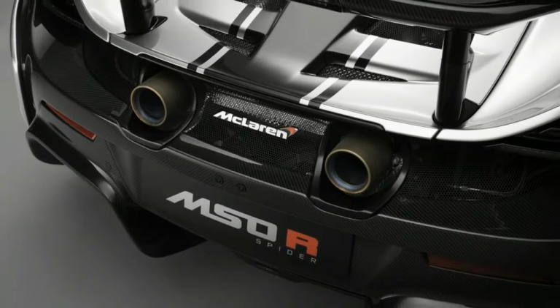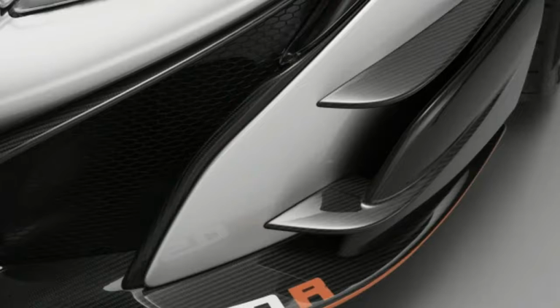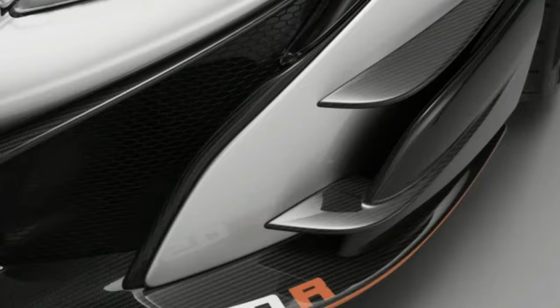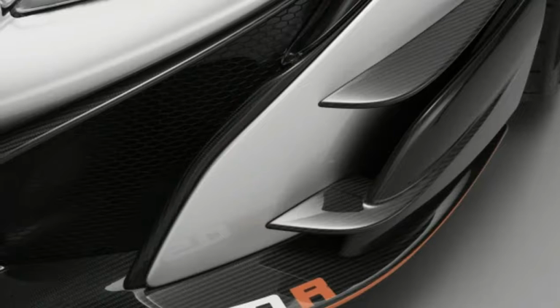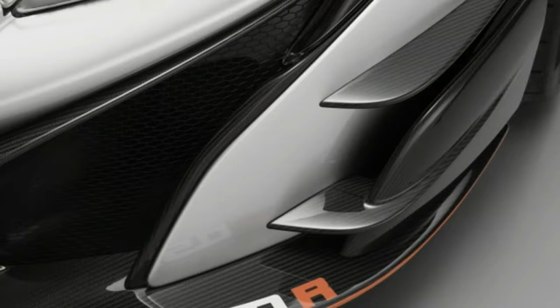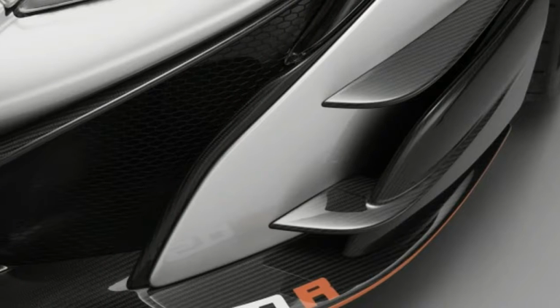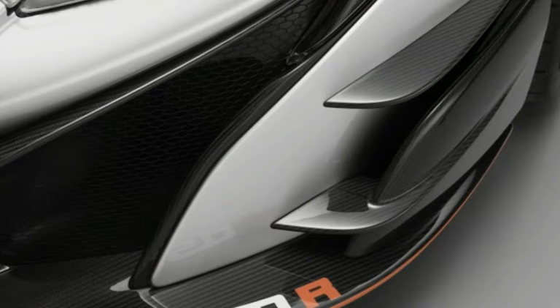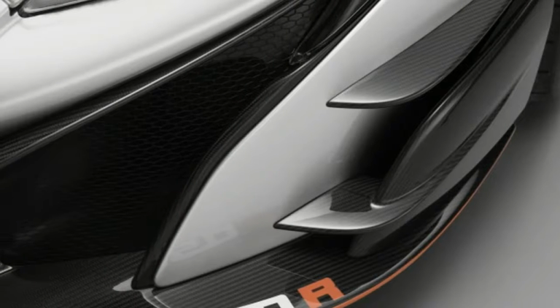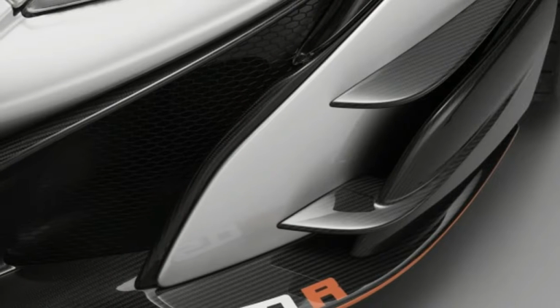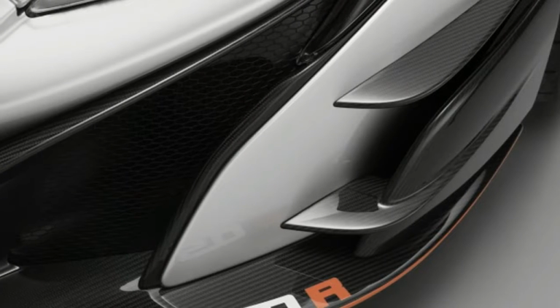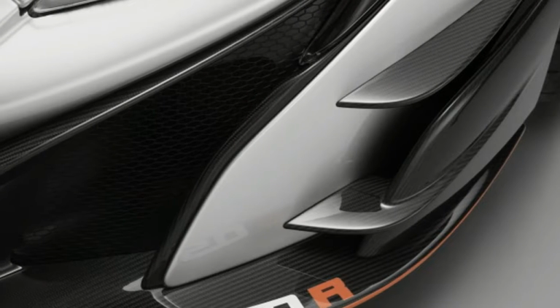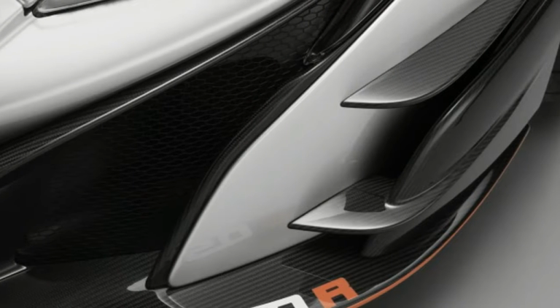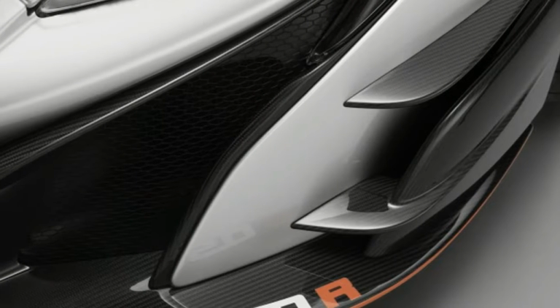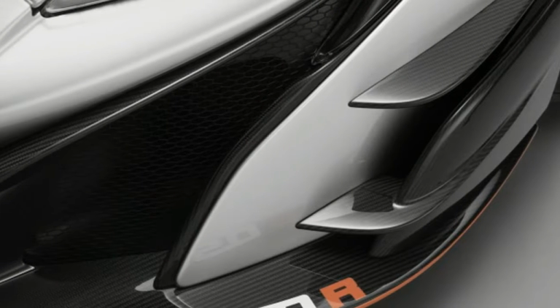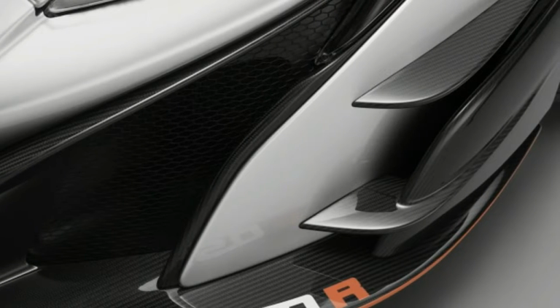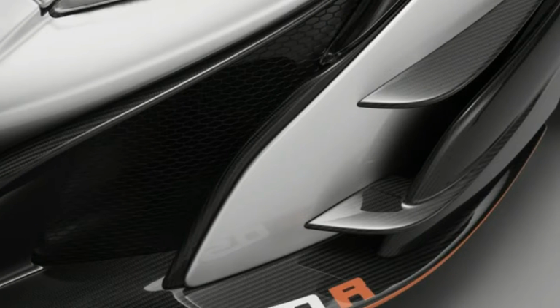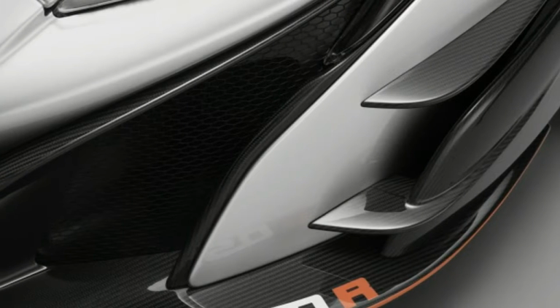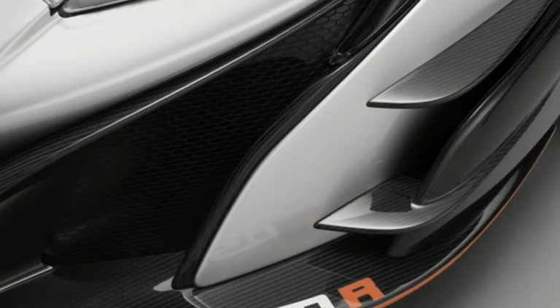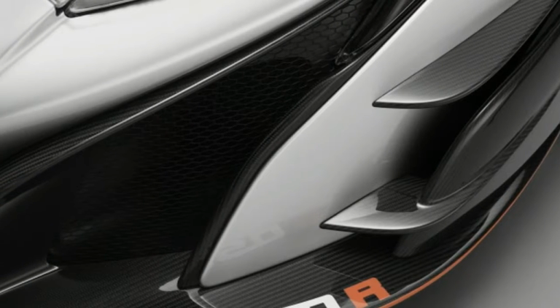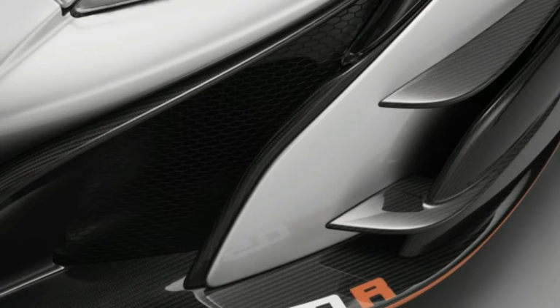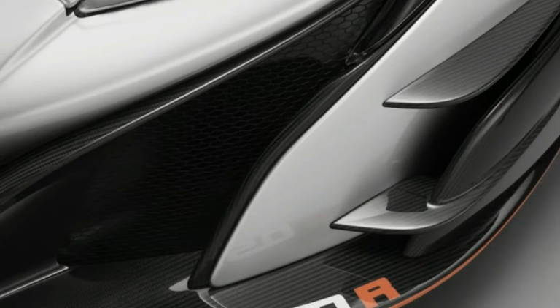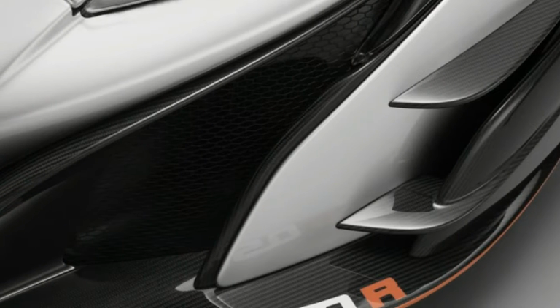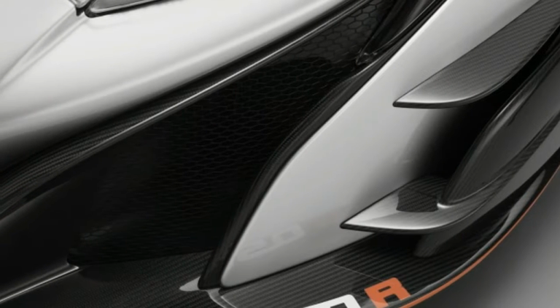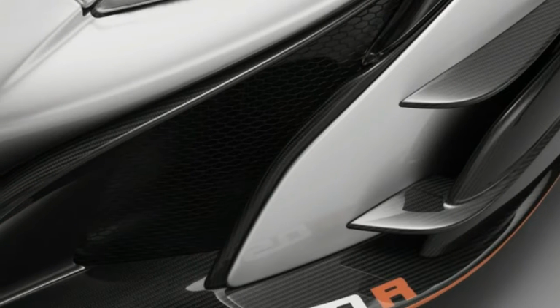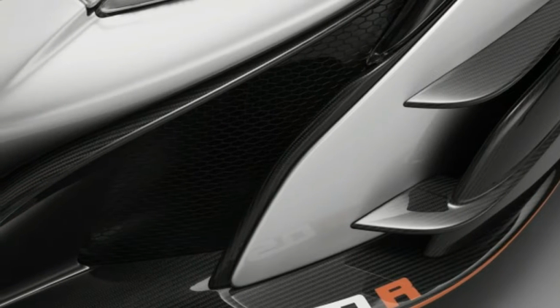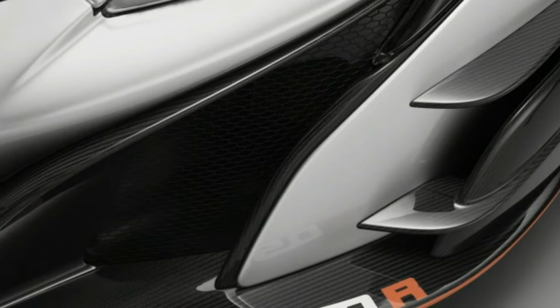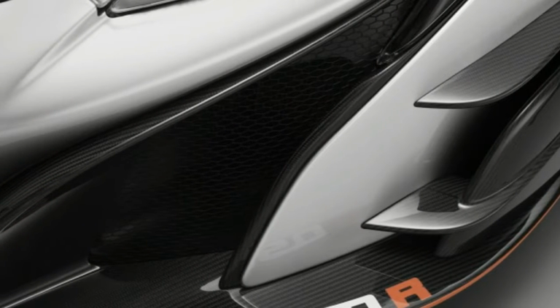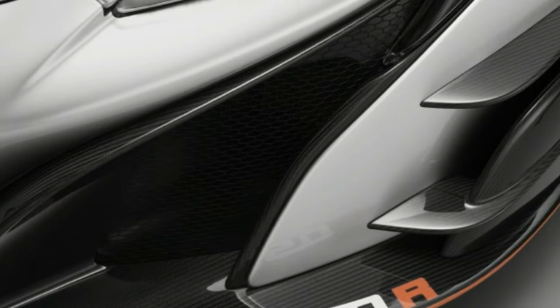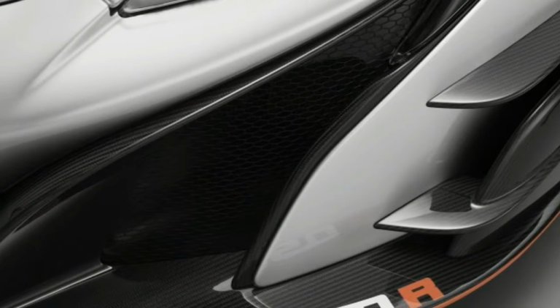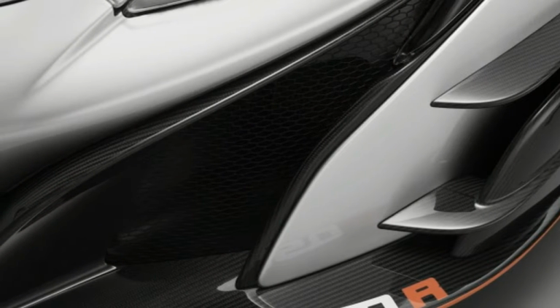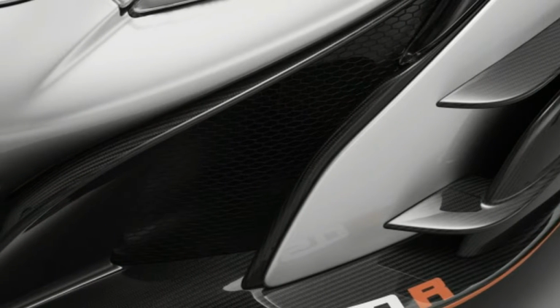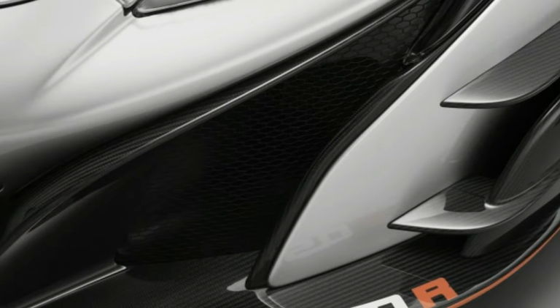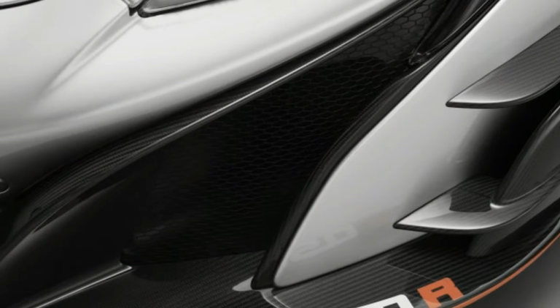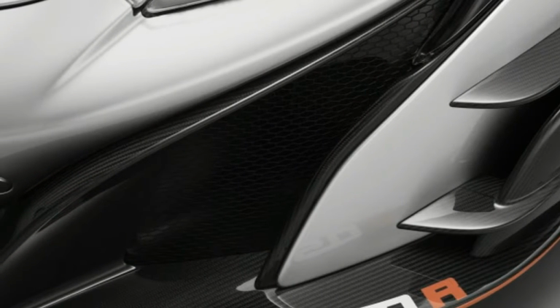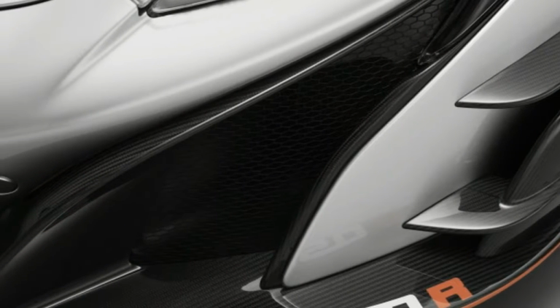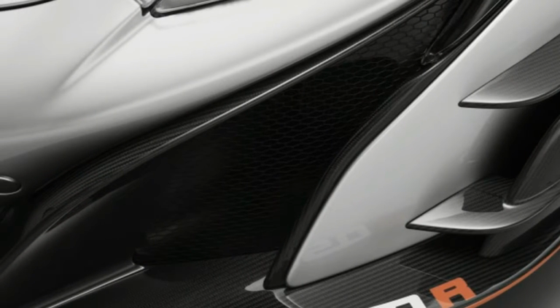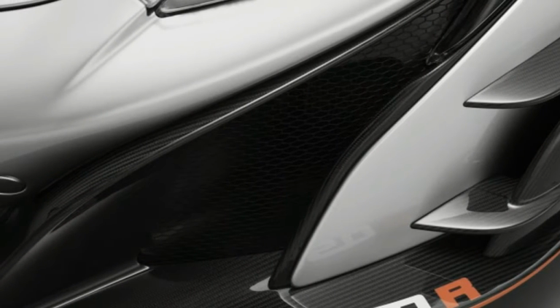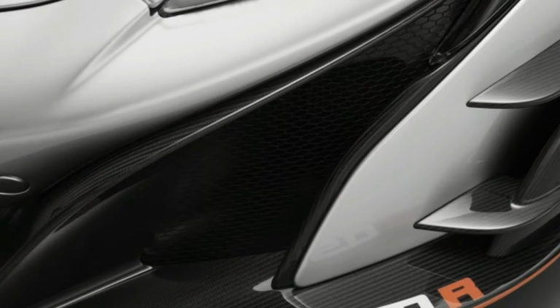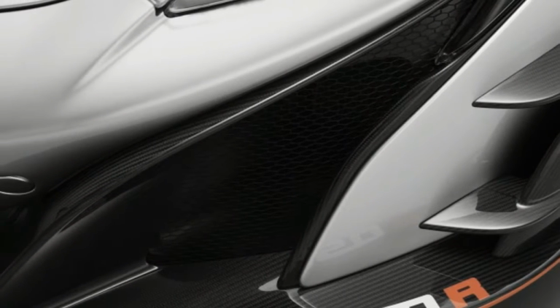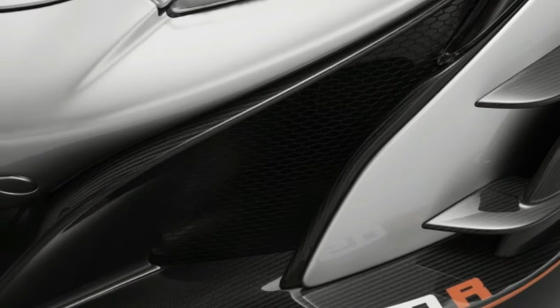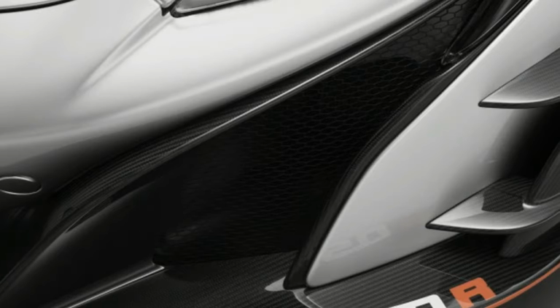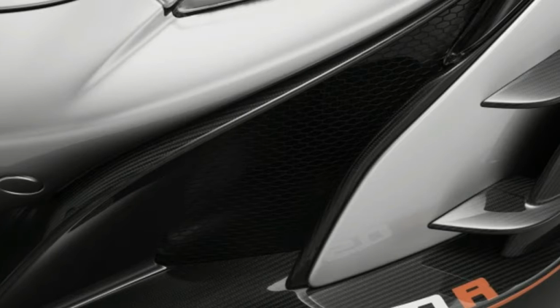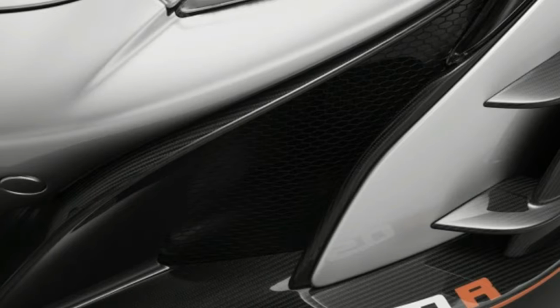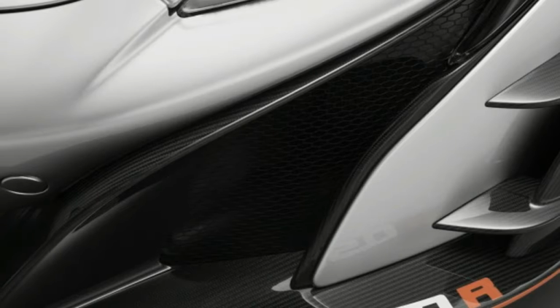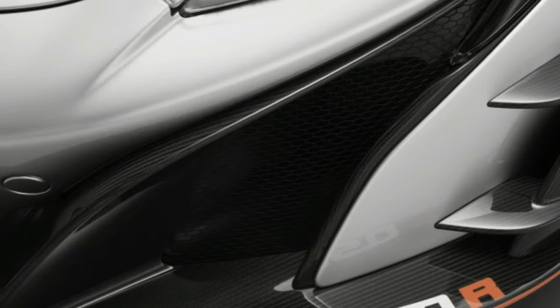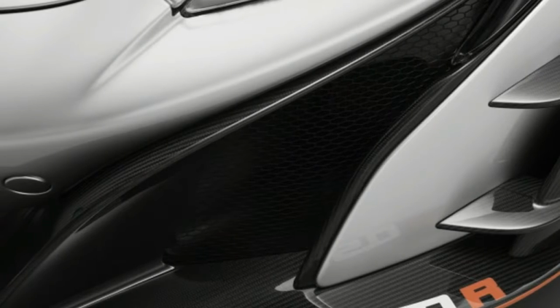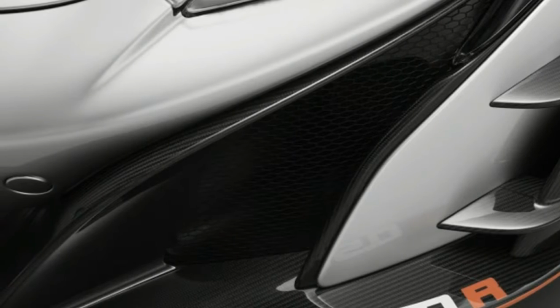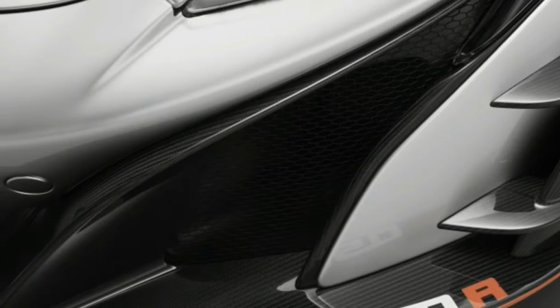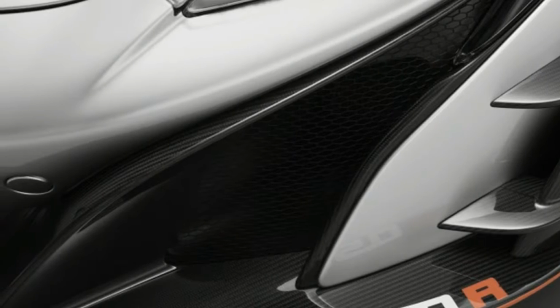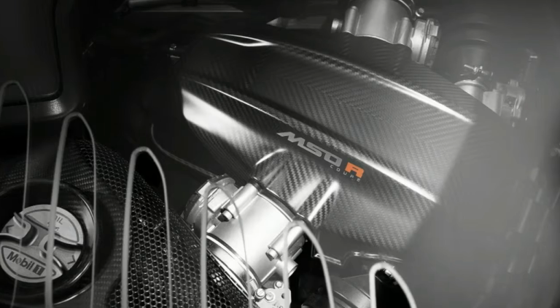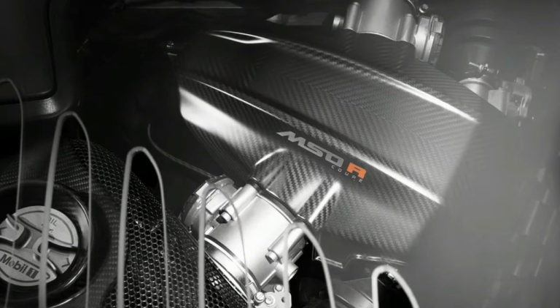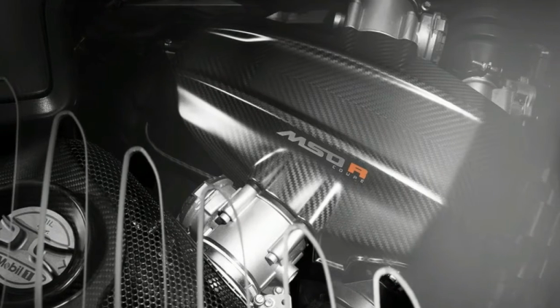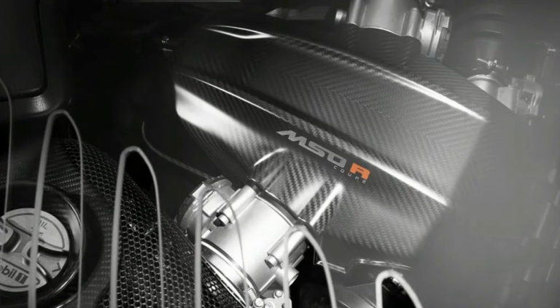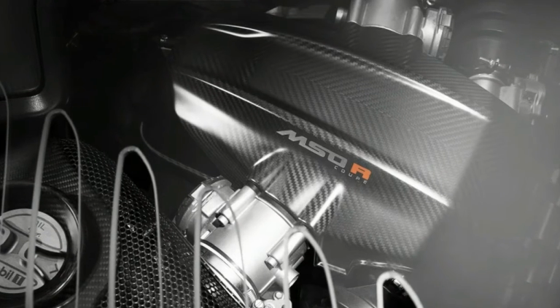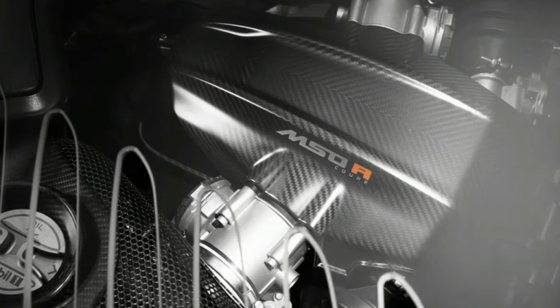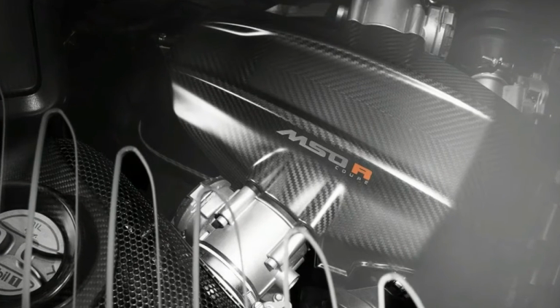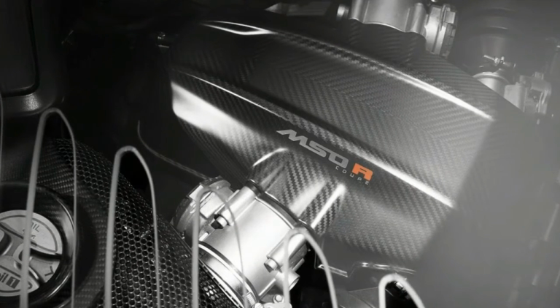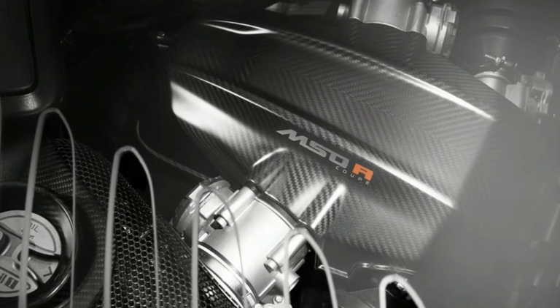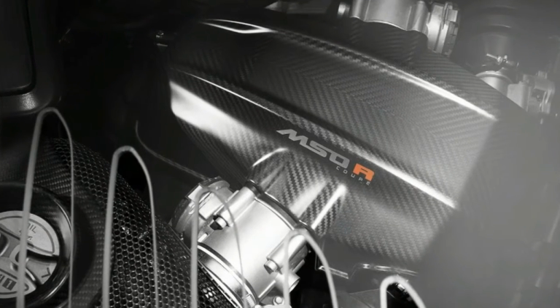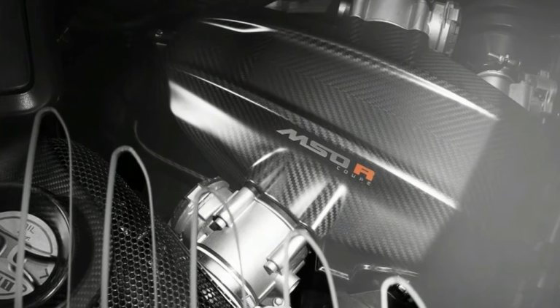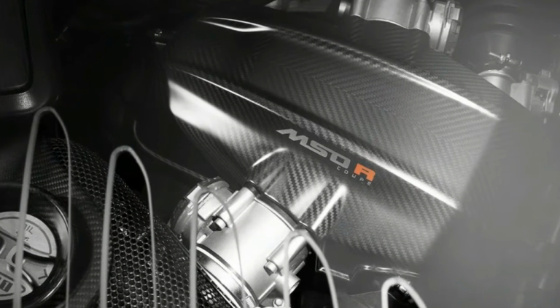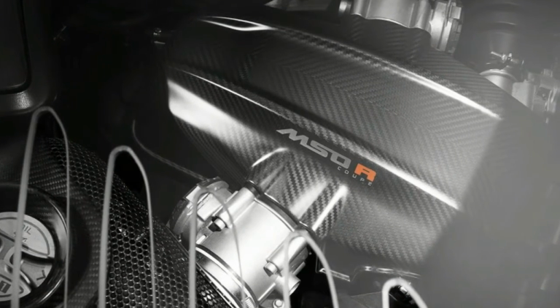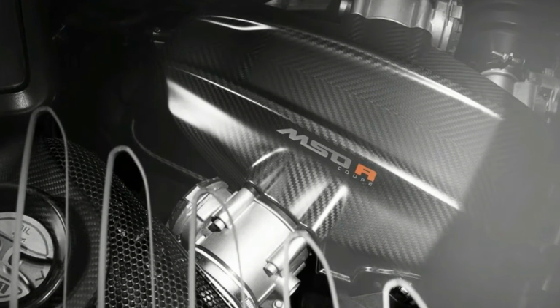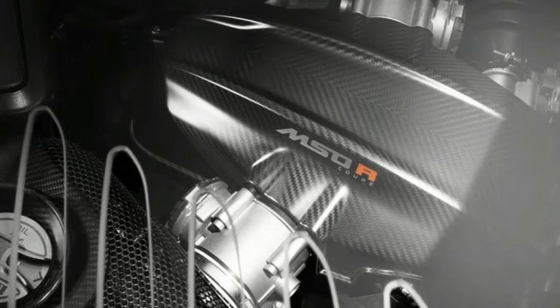The exhaust features a crossover muffler to optimize exhaust flow, and the ends of the system are titanium.